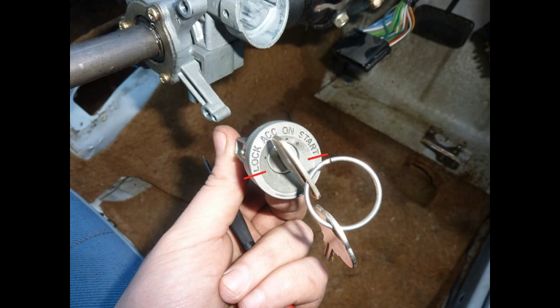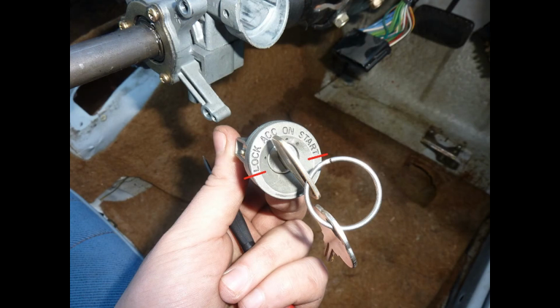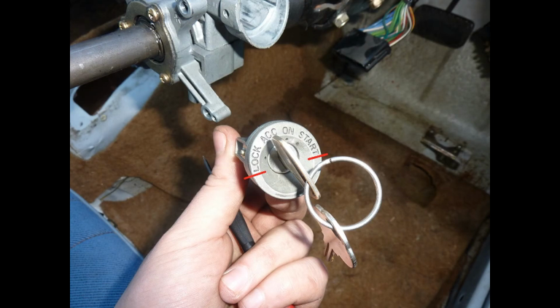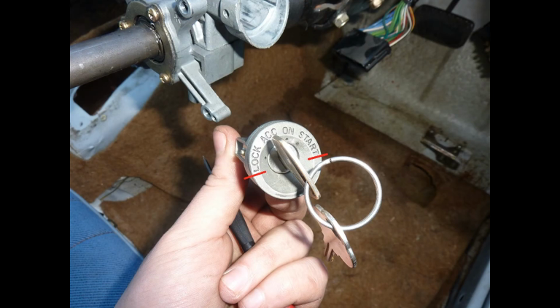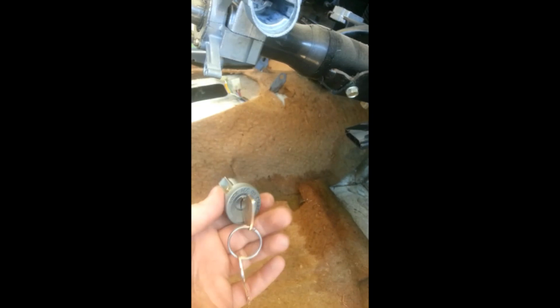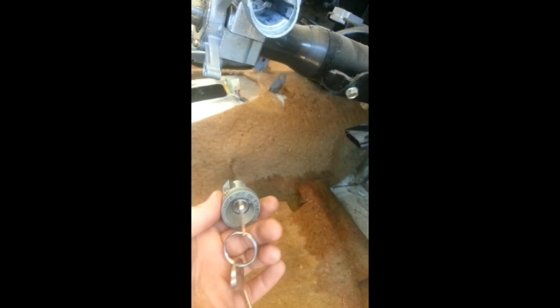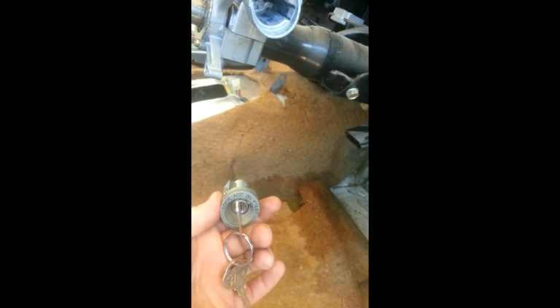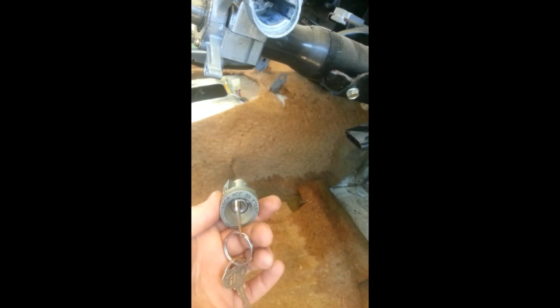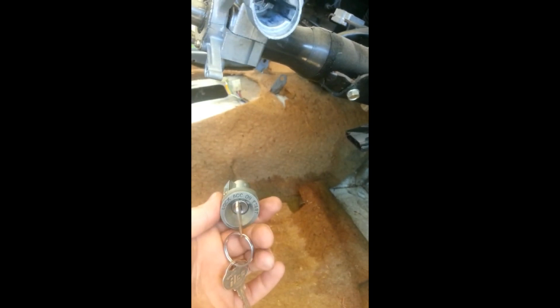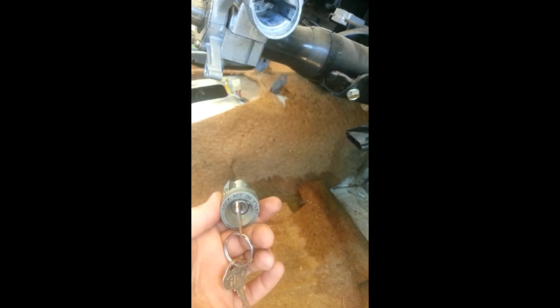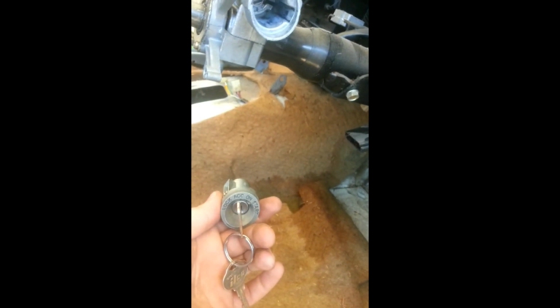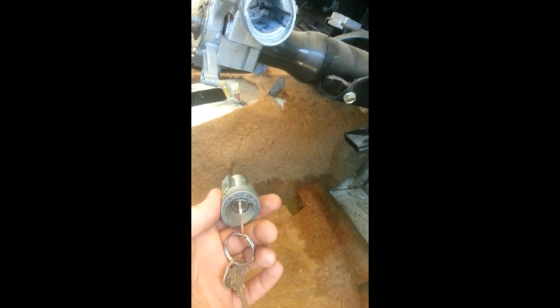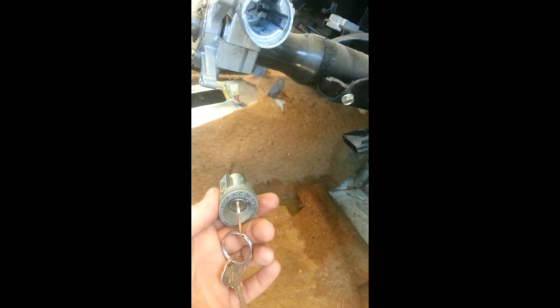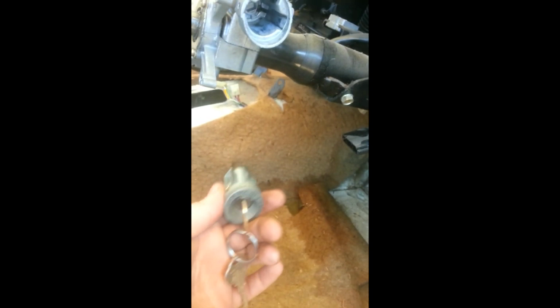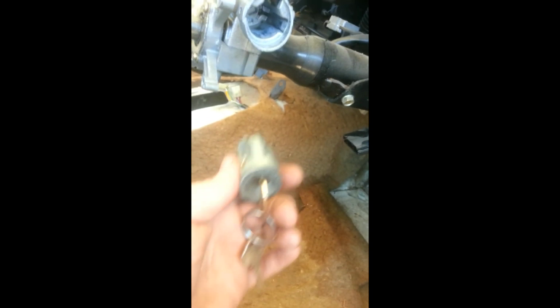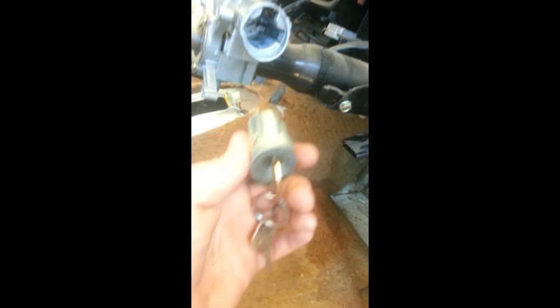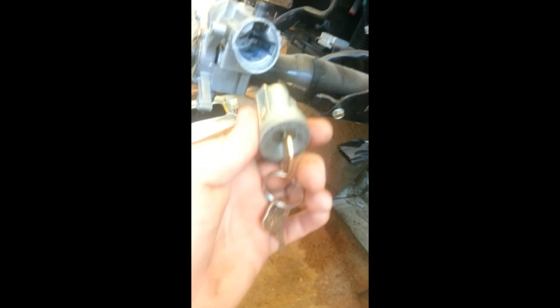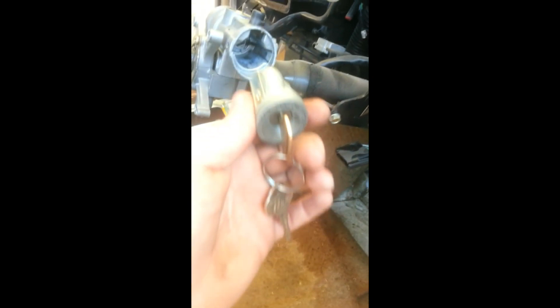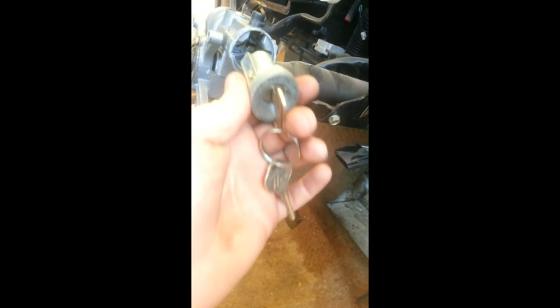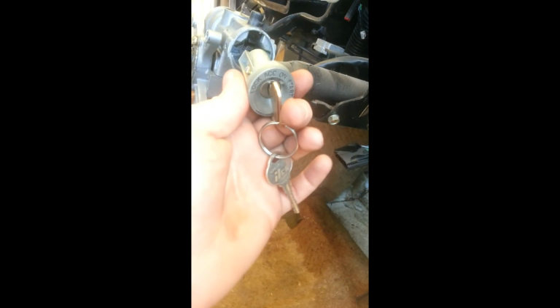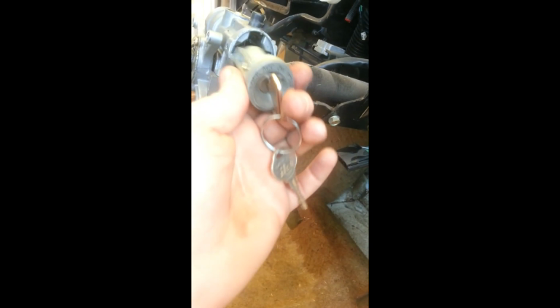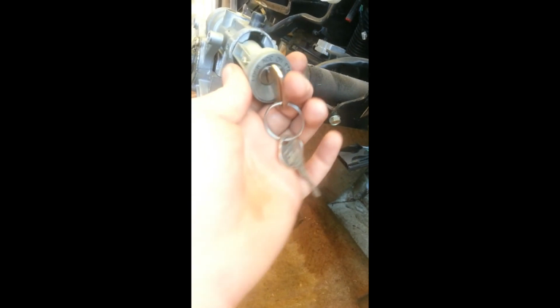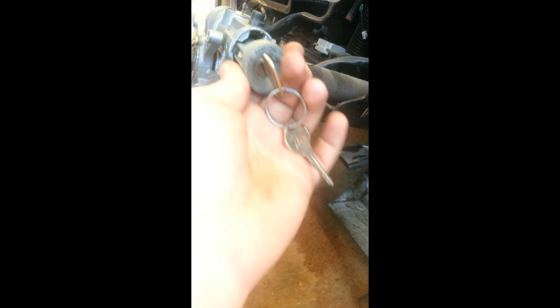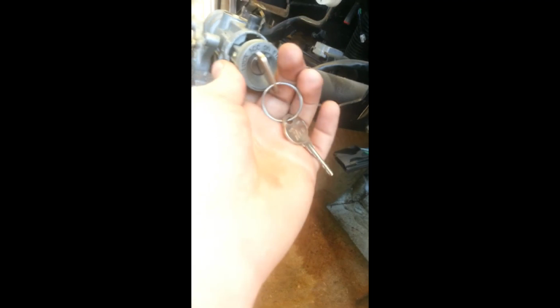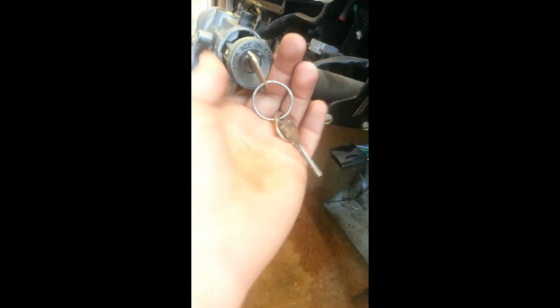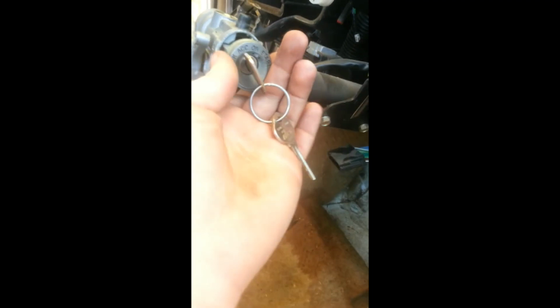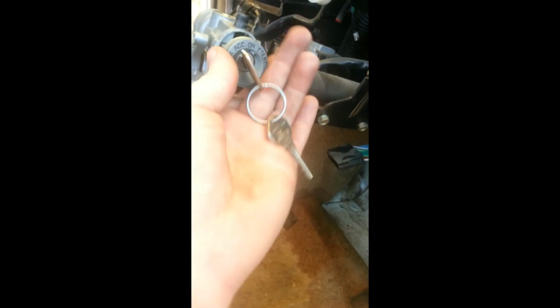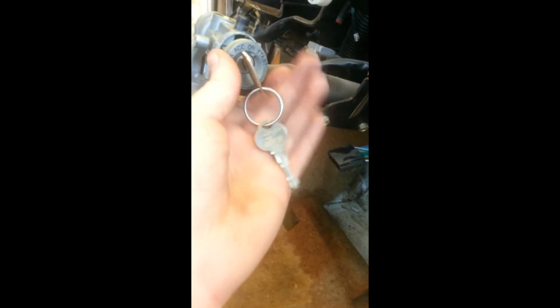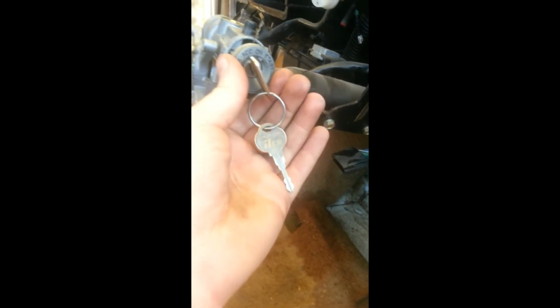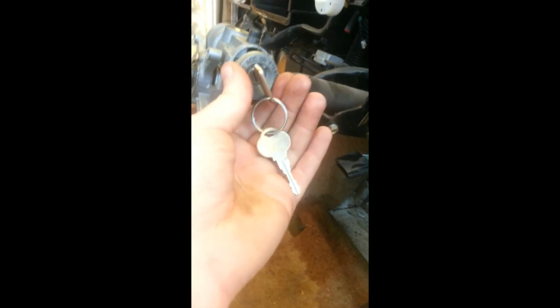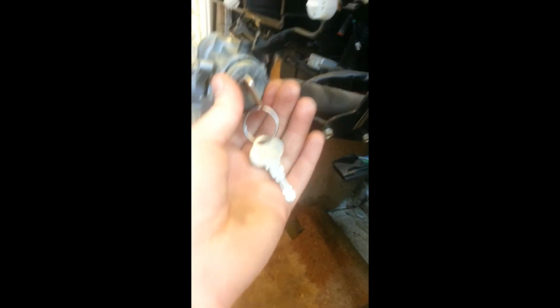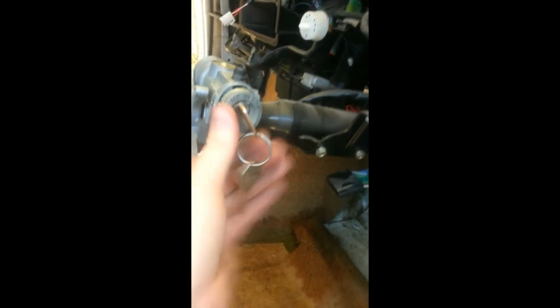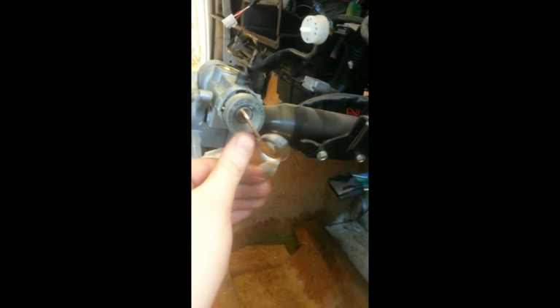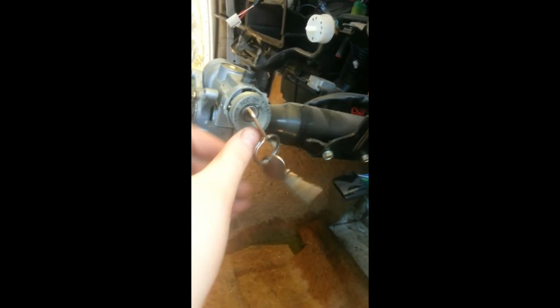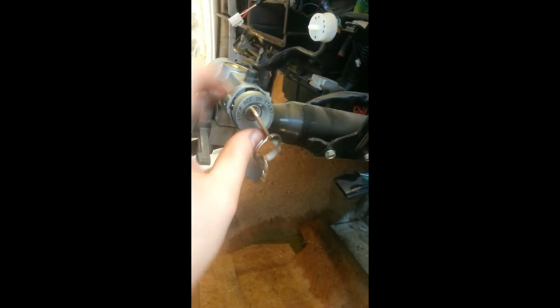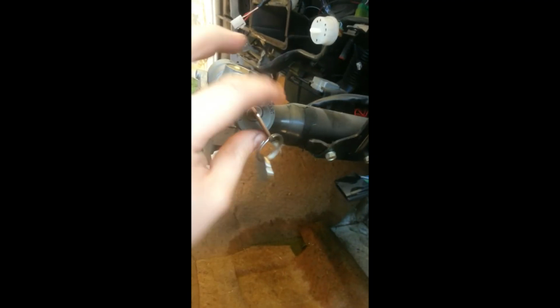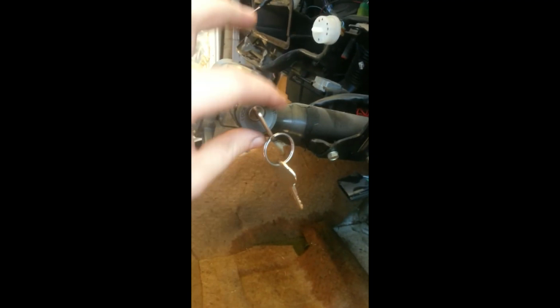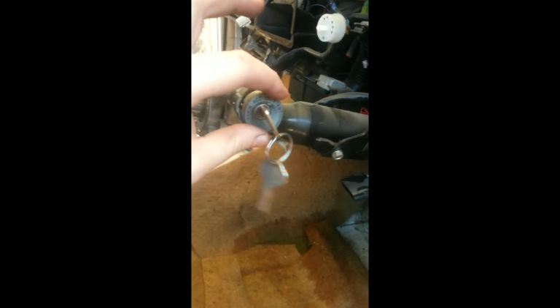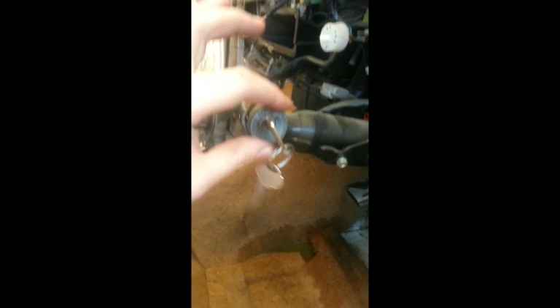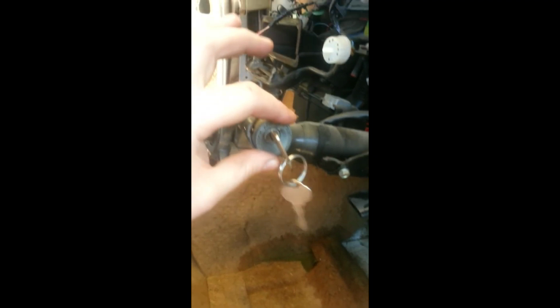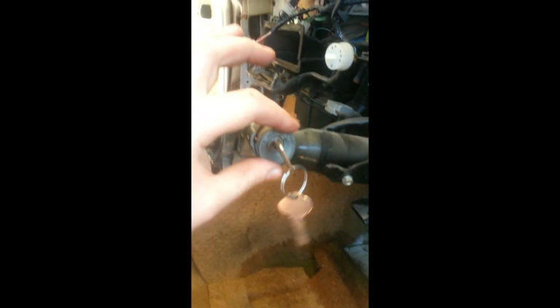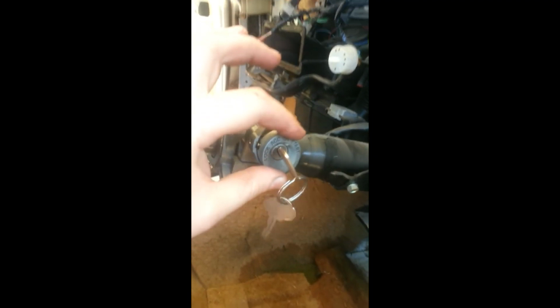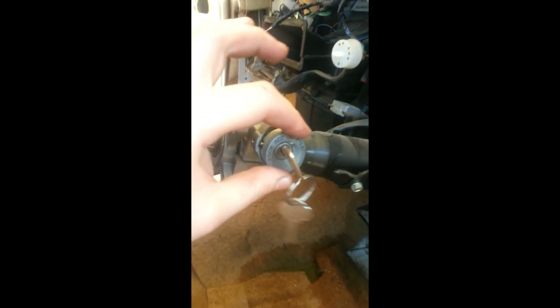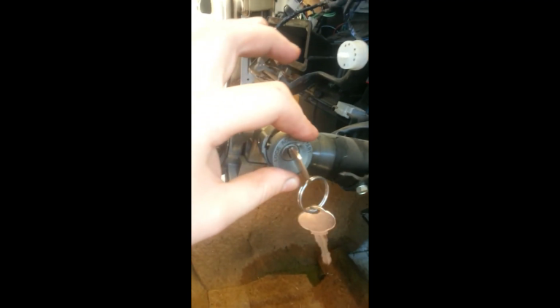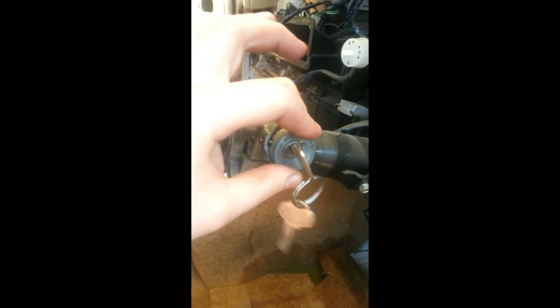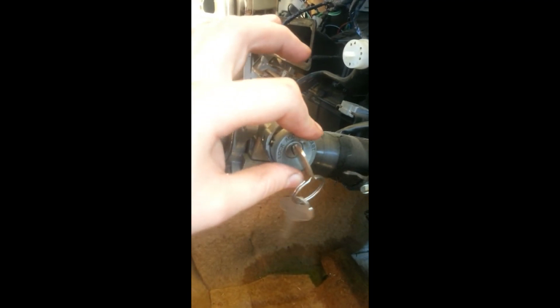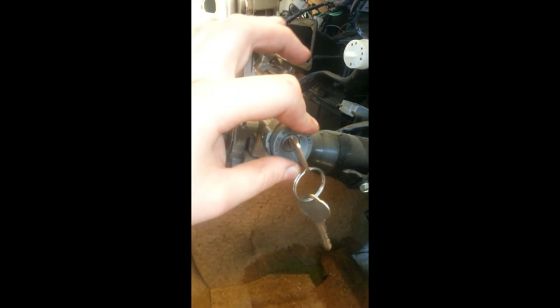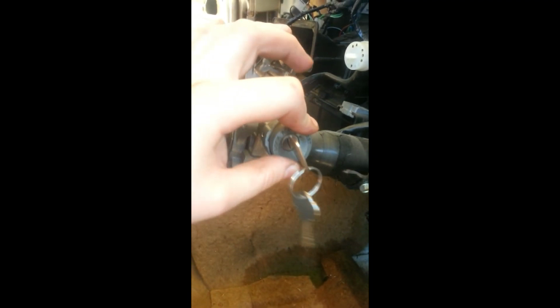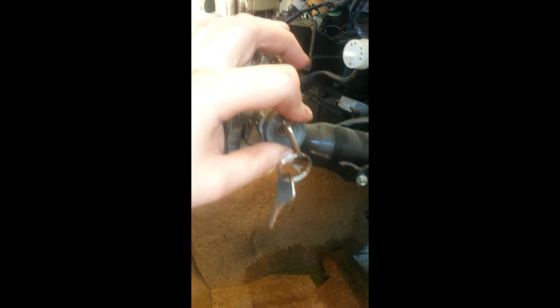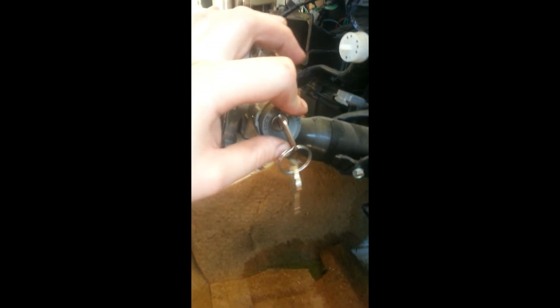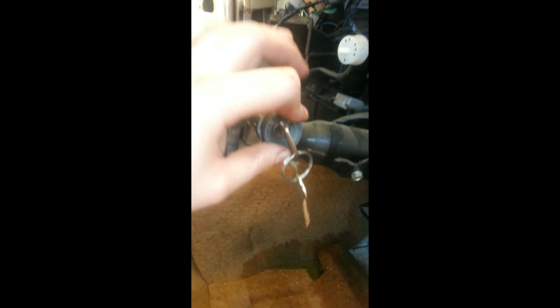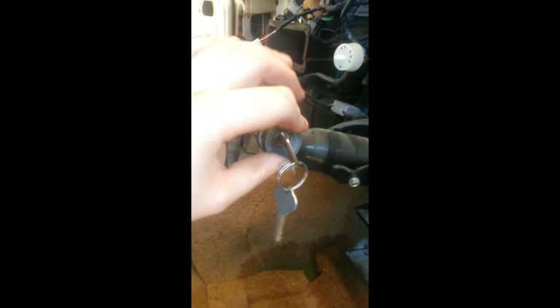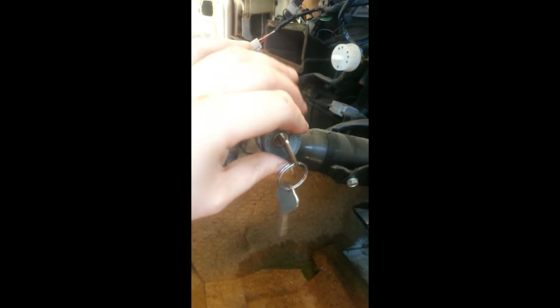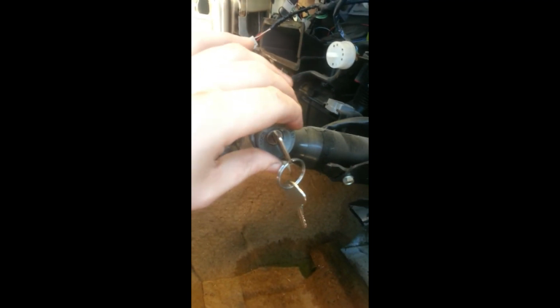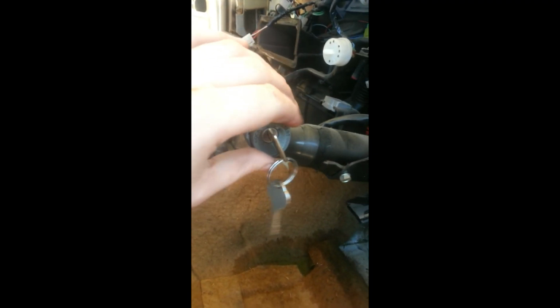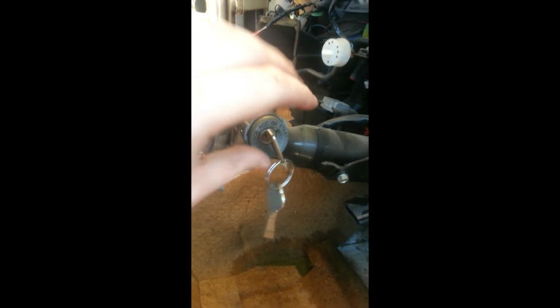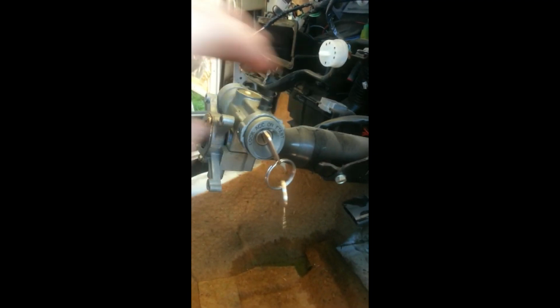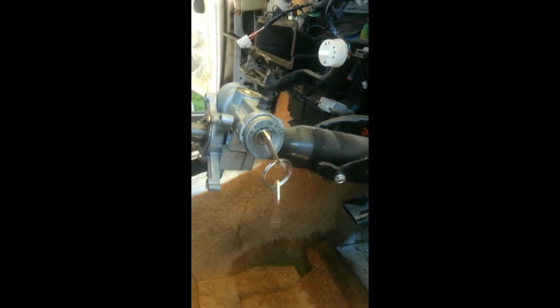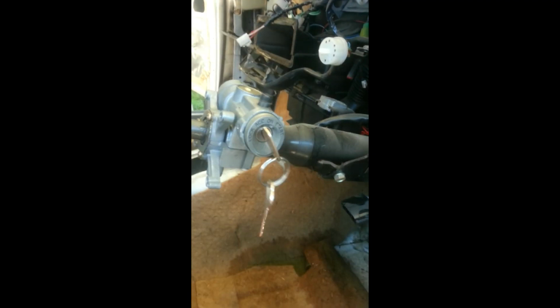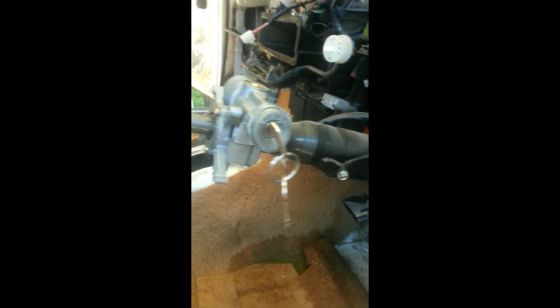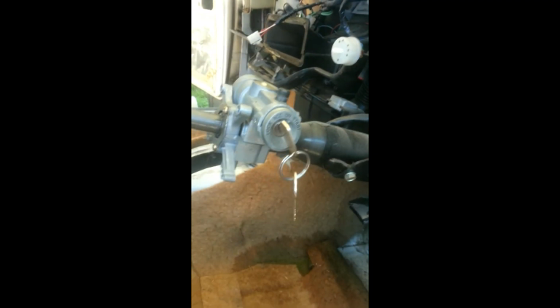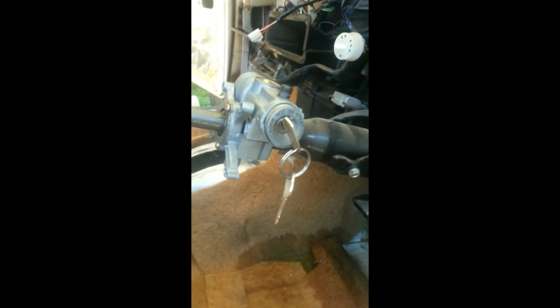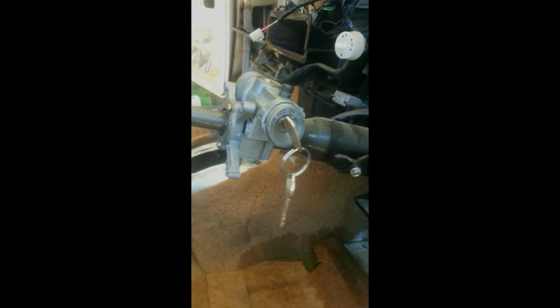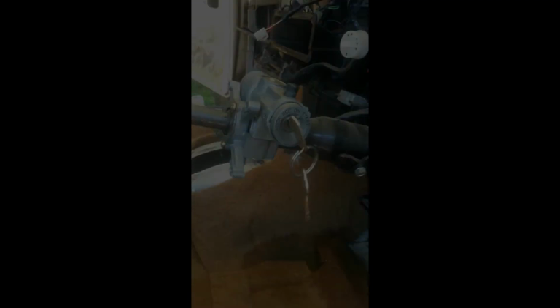To put a new one in, just have the key in the accessories position as stated earlier, and push it into the housing. Done.